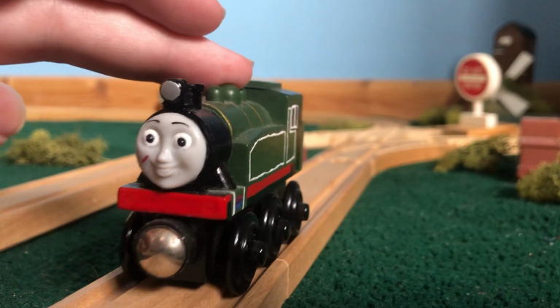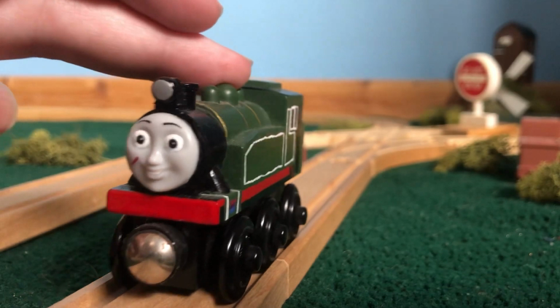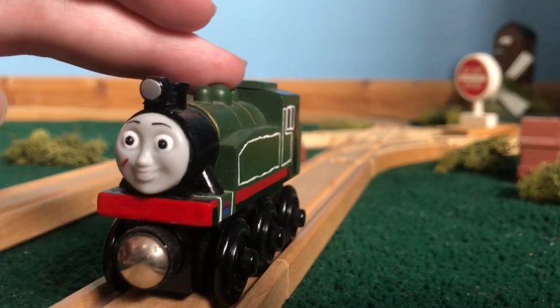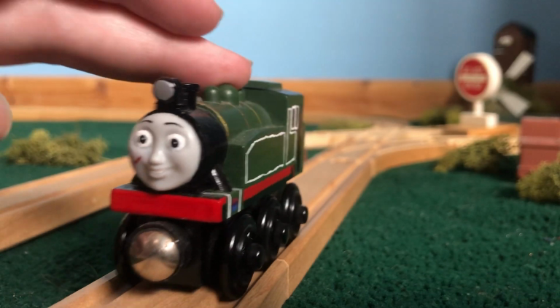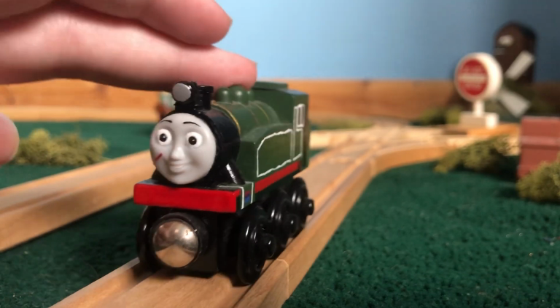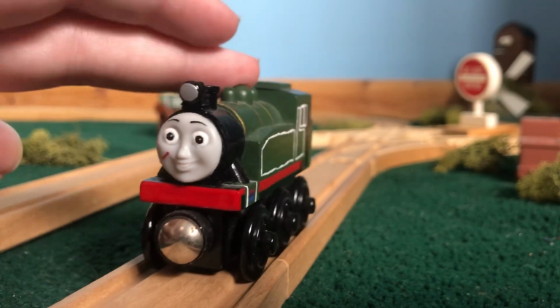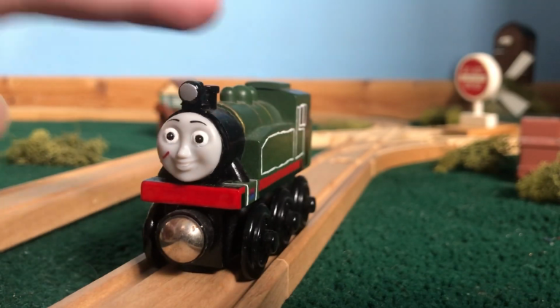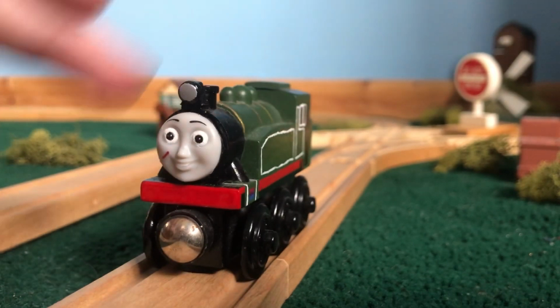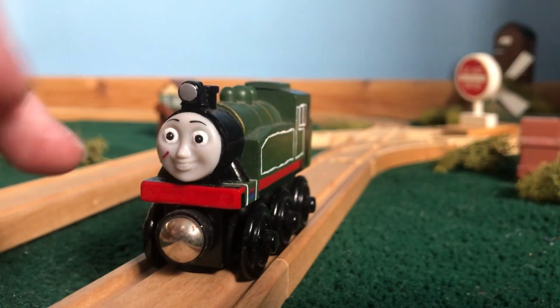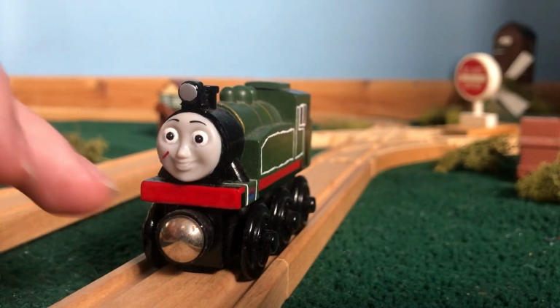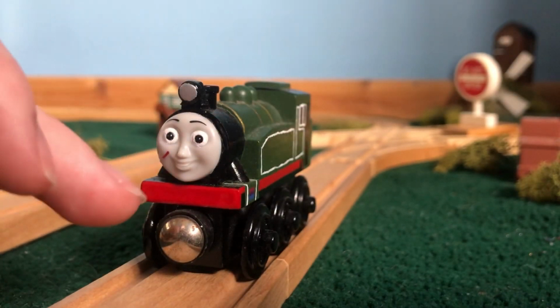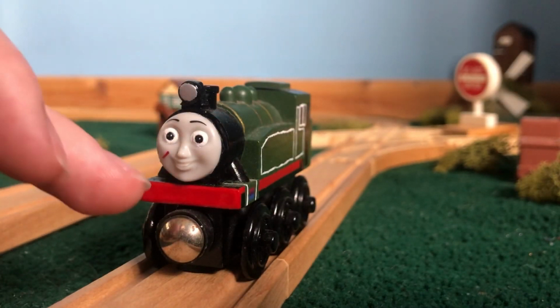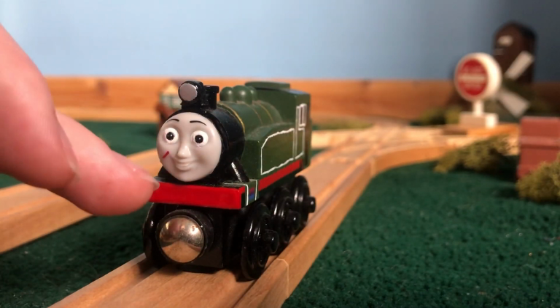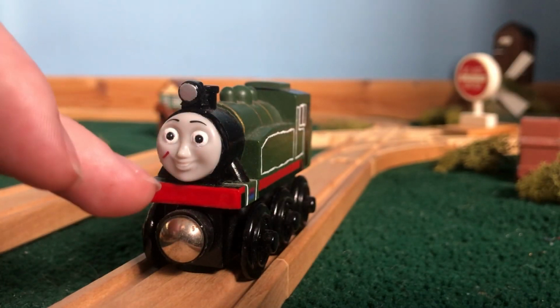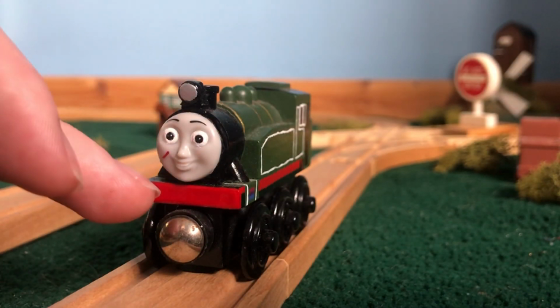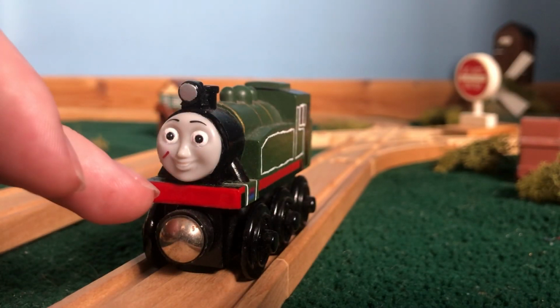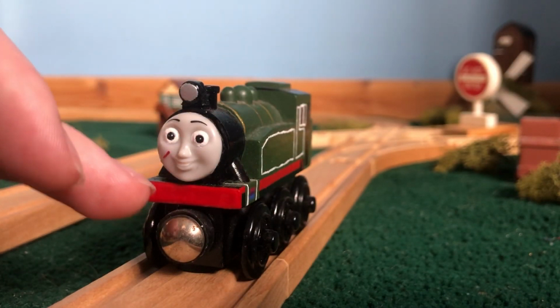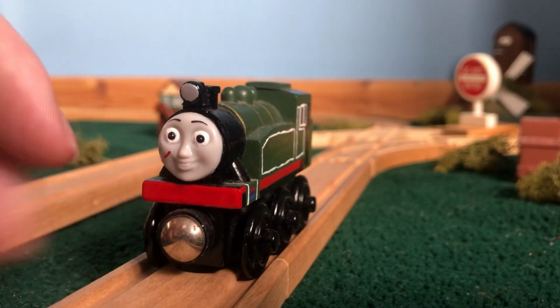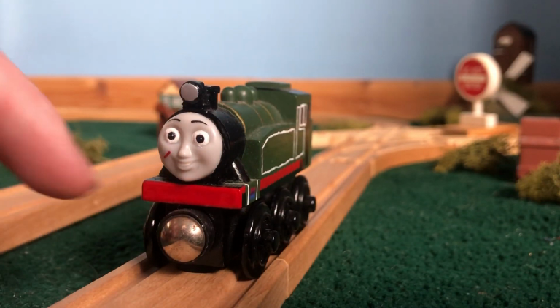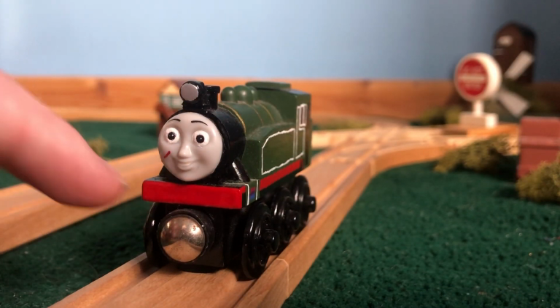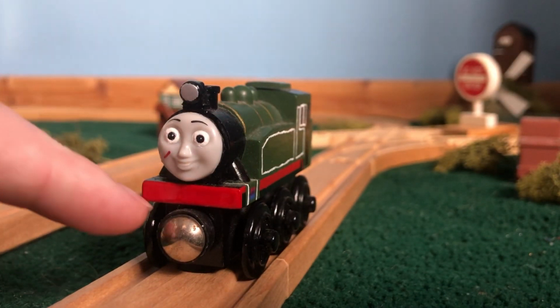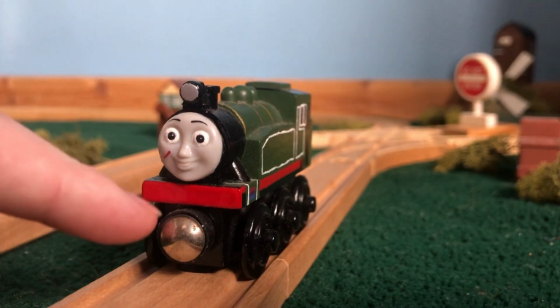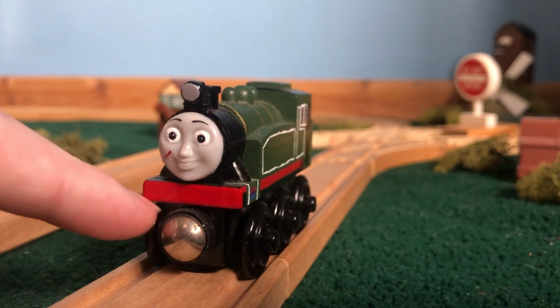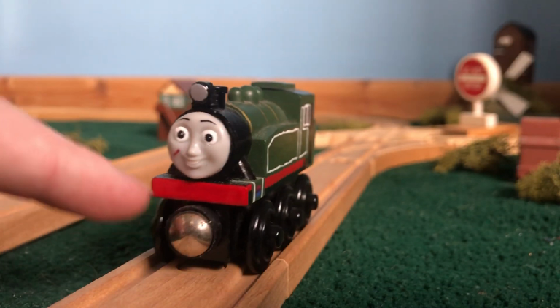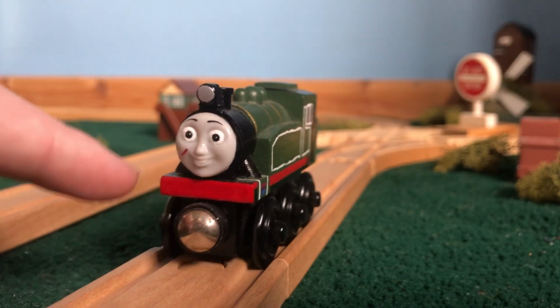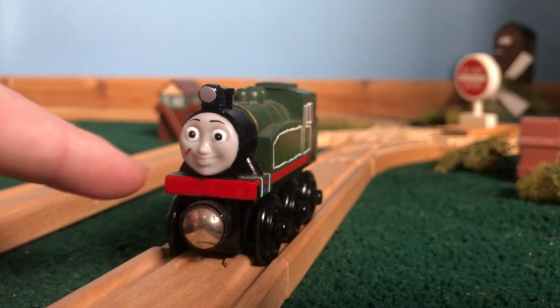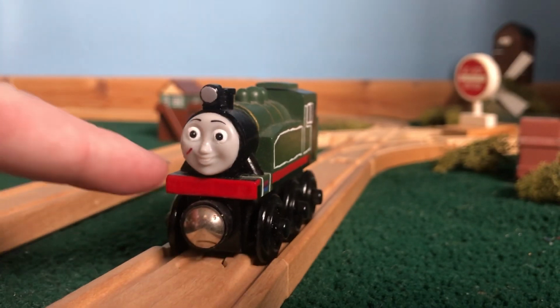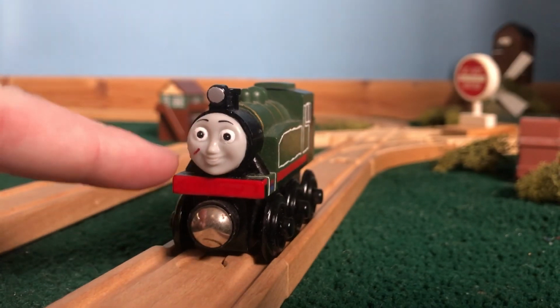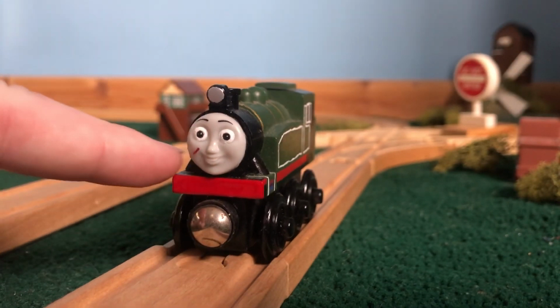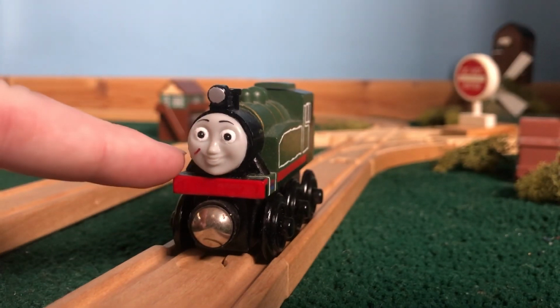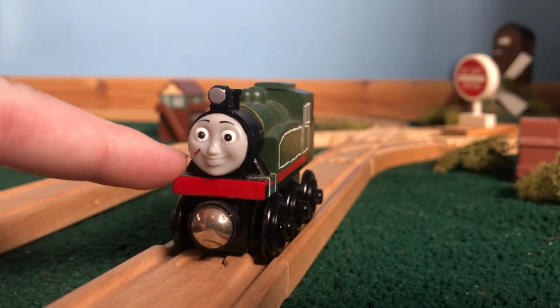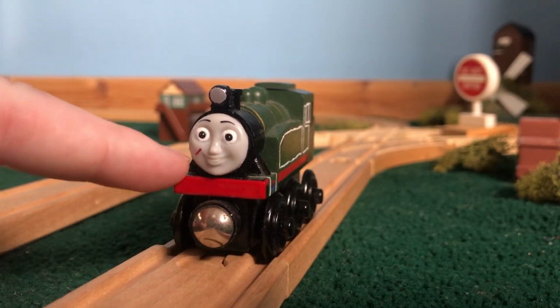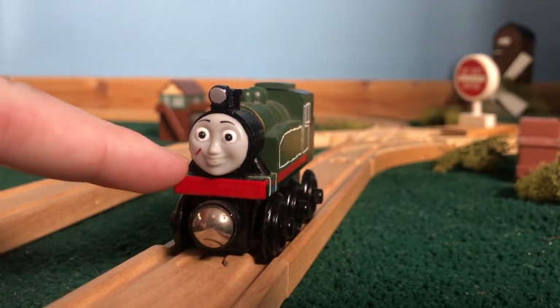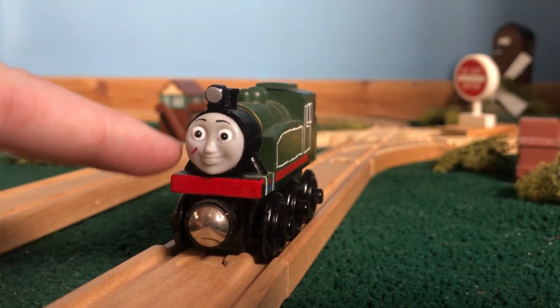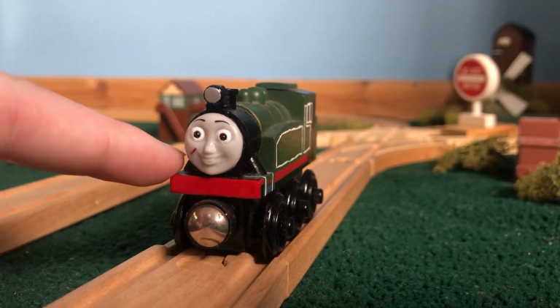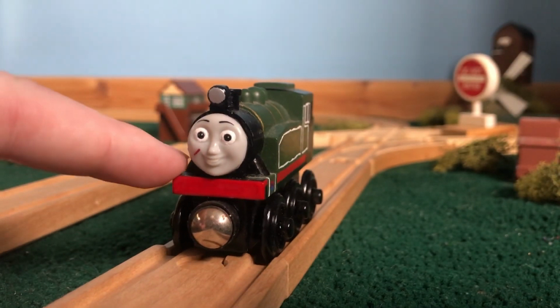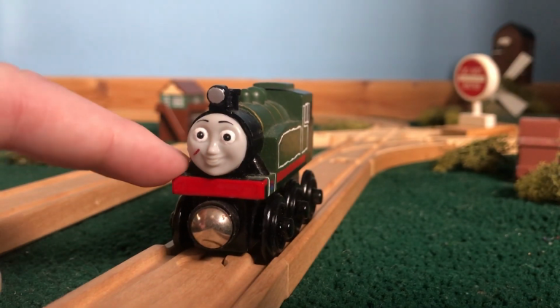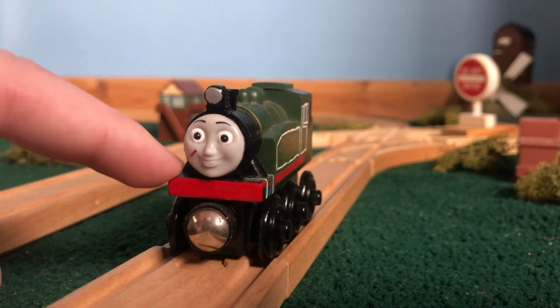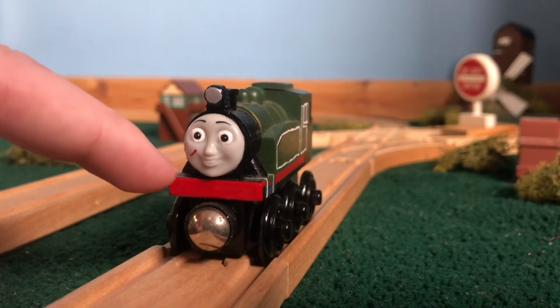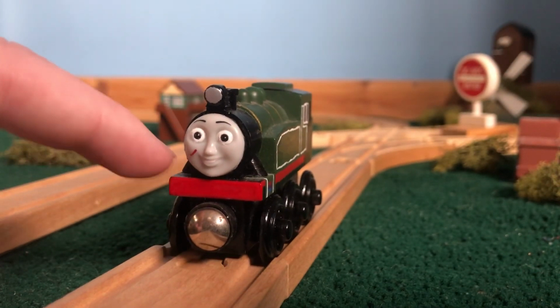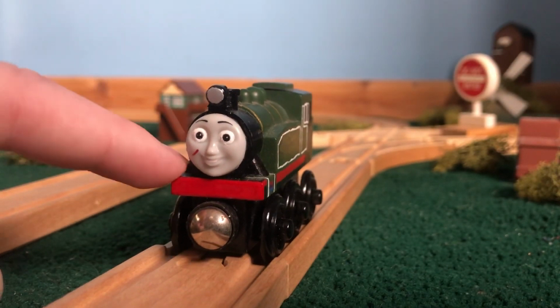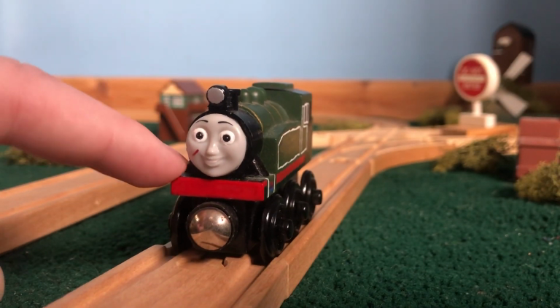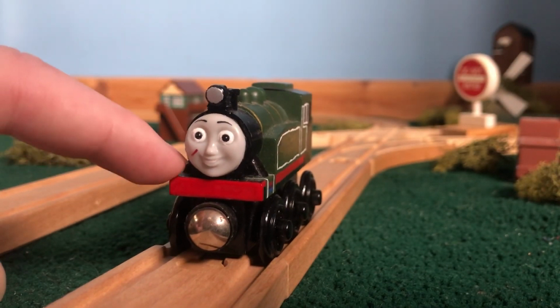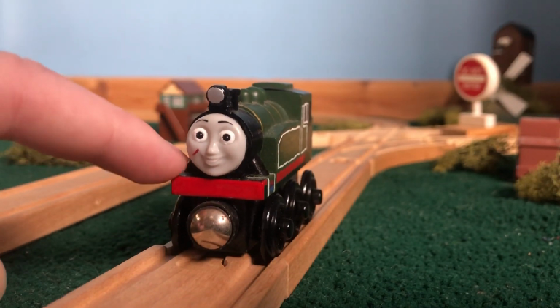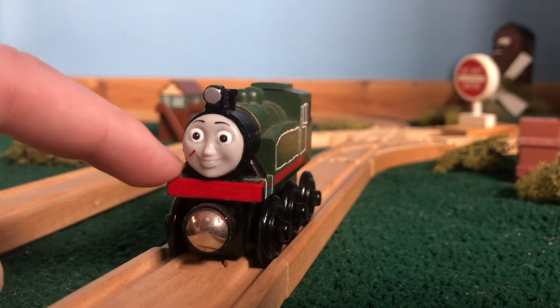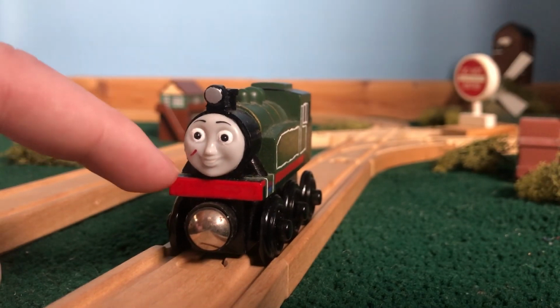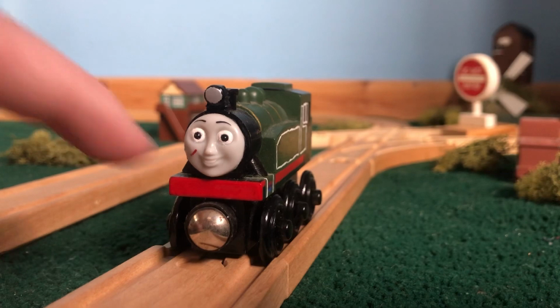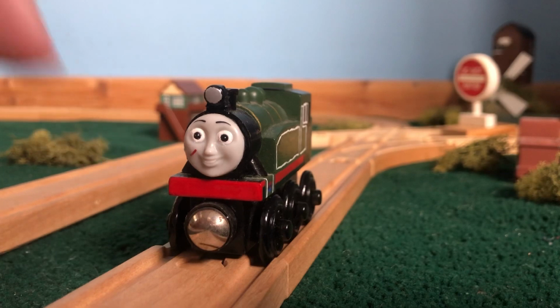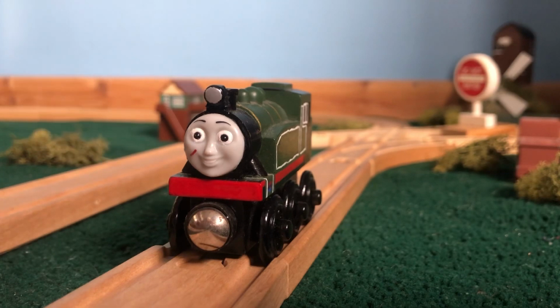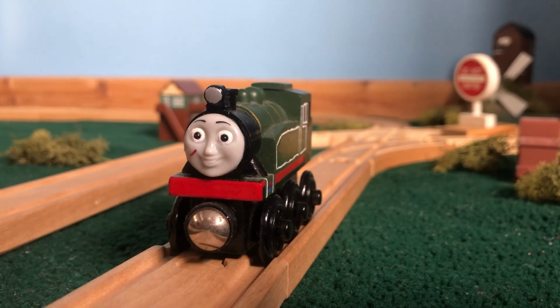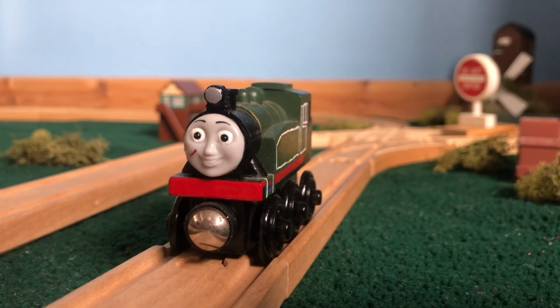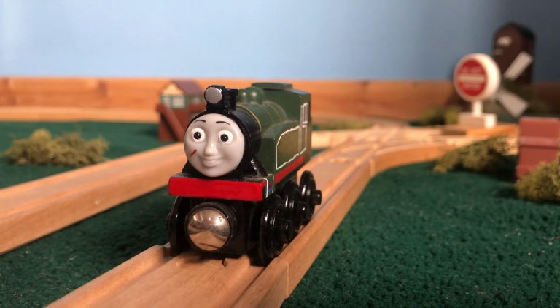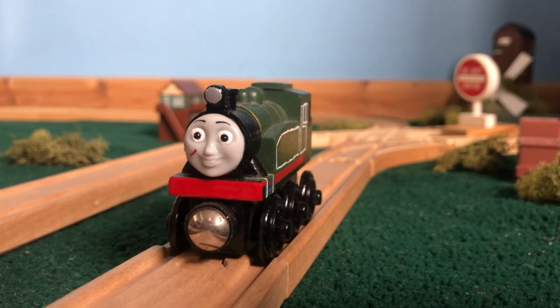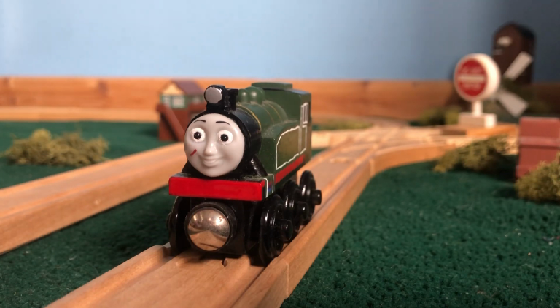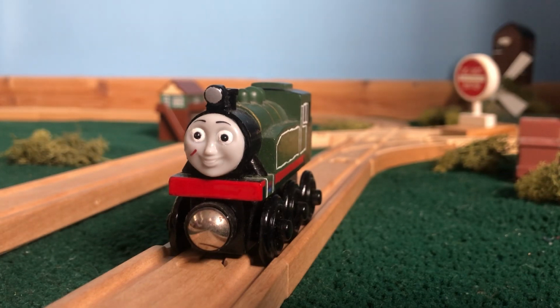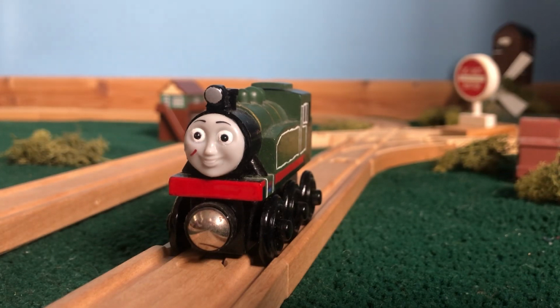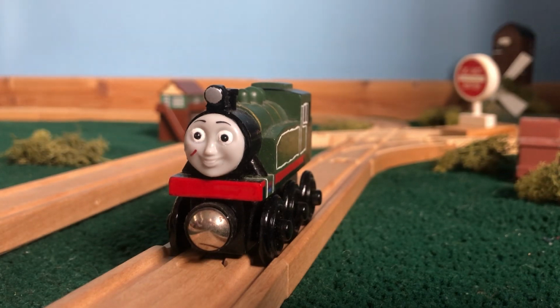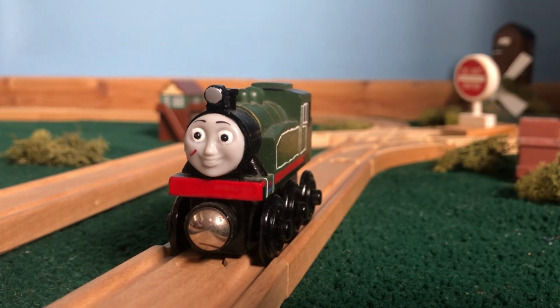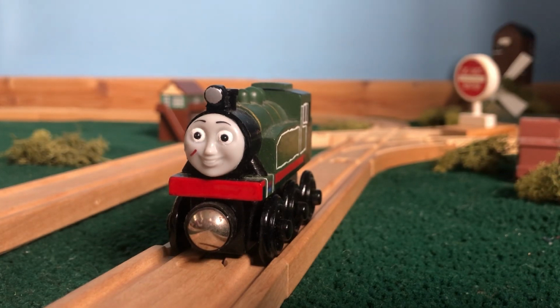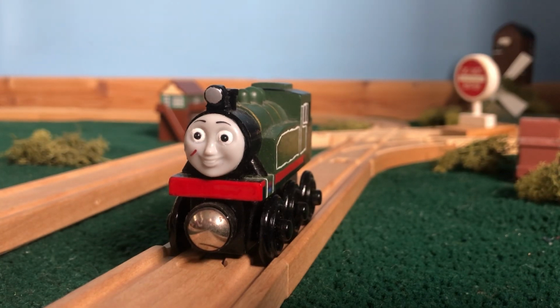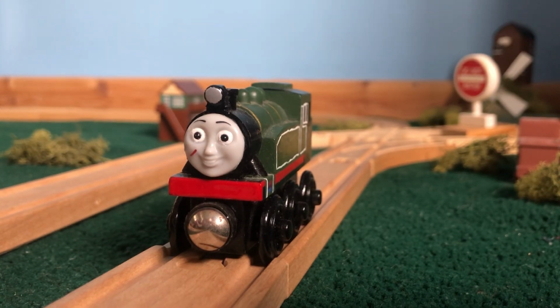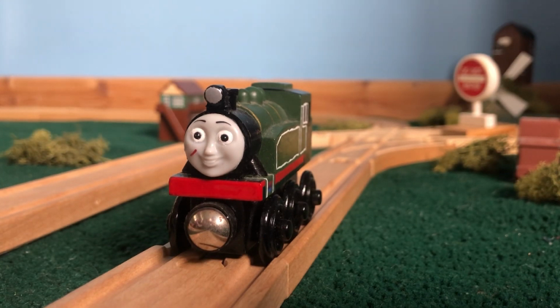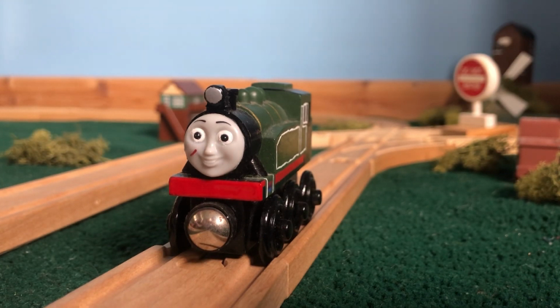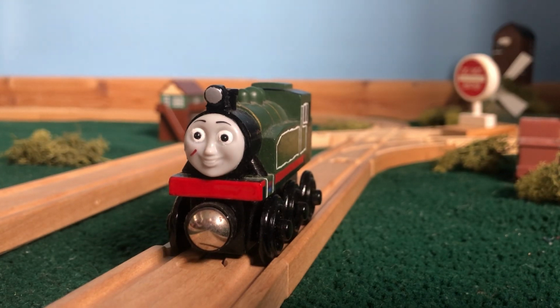Originally I had painted buffers on the front, but I decided to remove those recently because I've been going for a more simplistic look on a lot of my items.